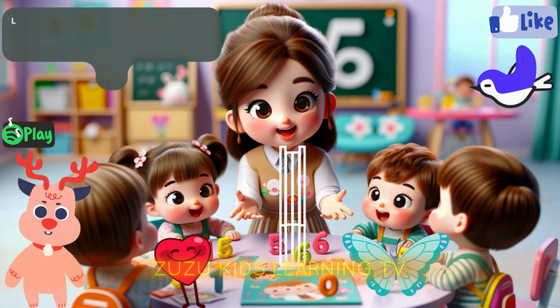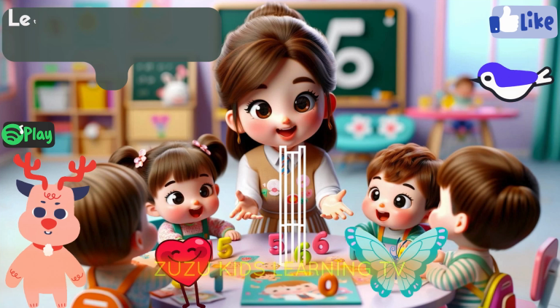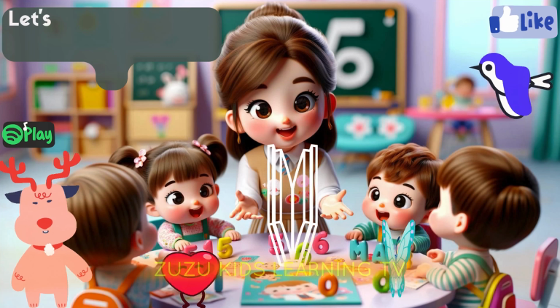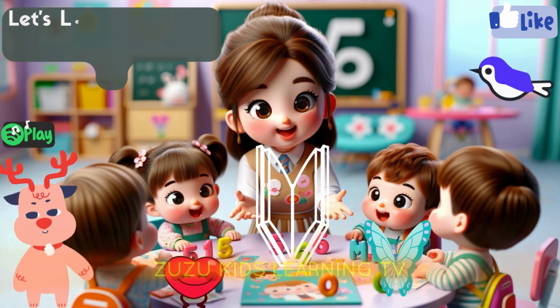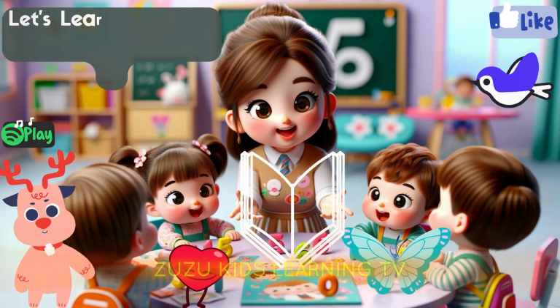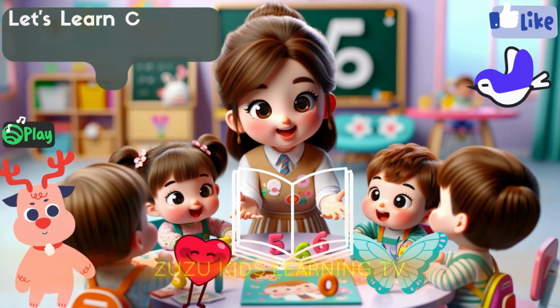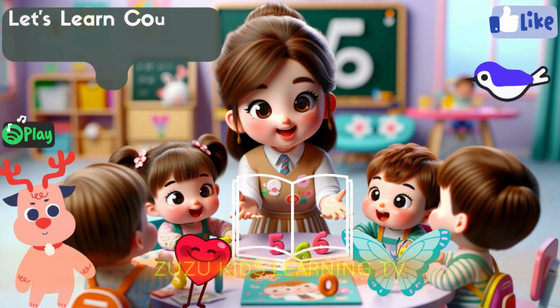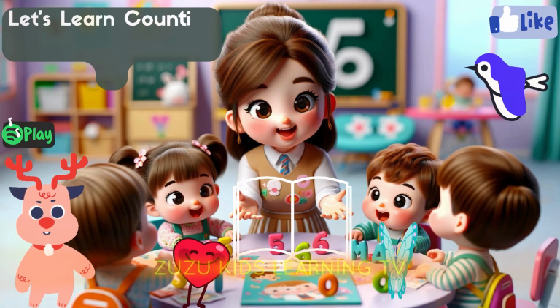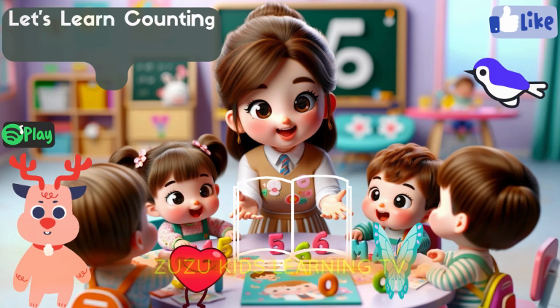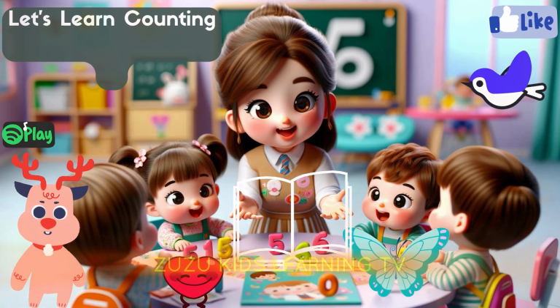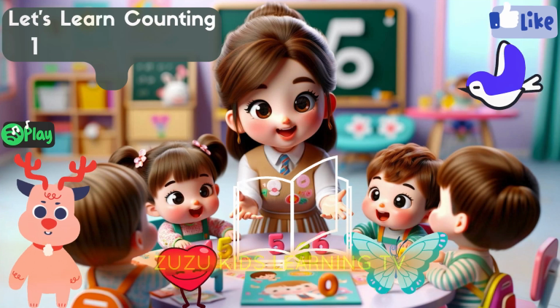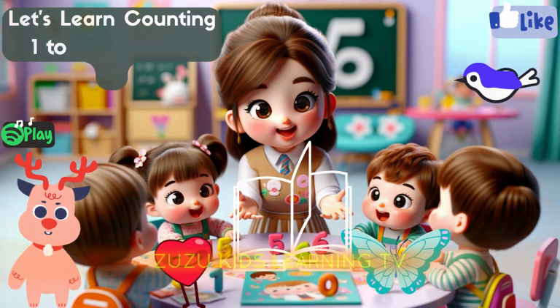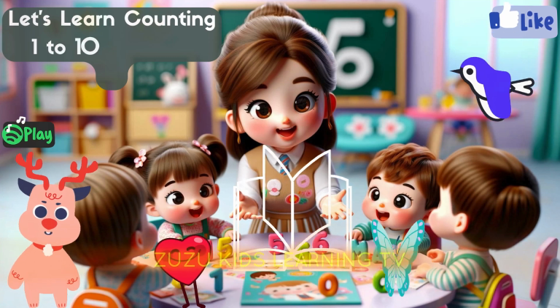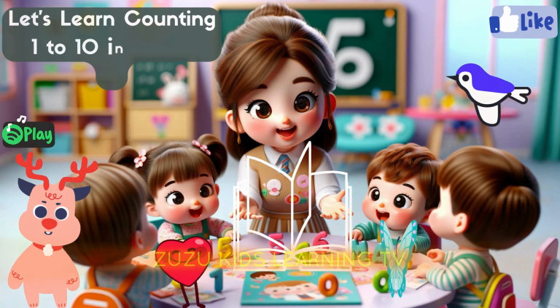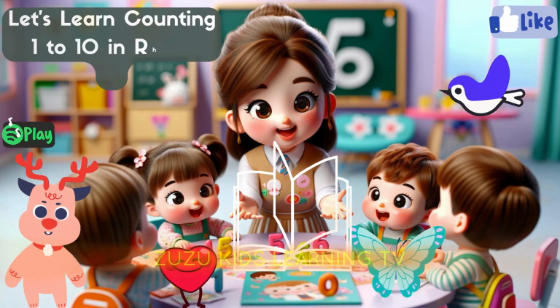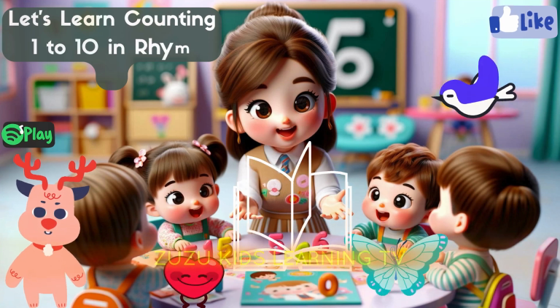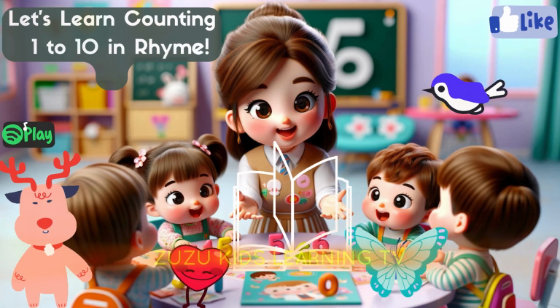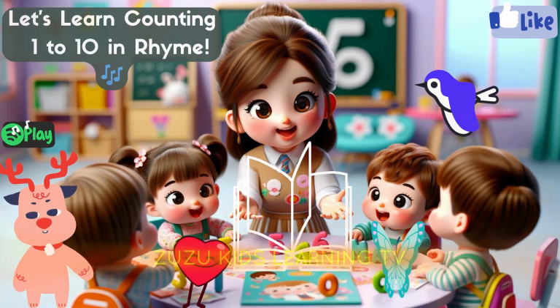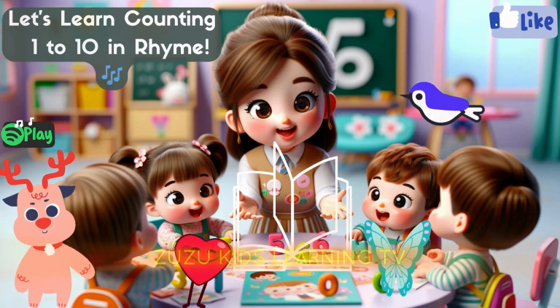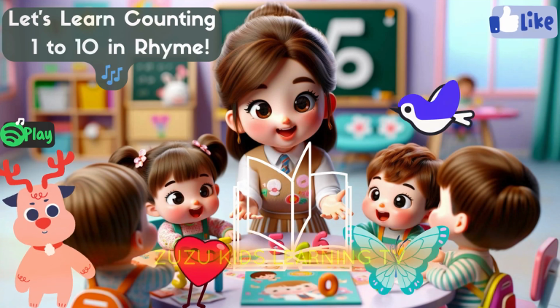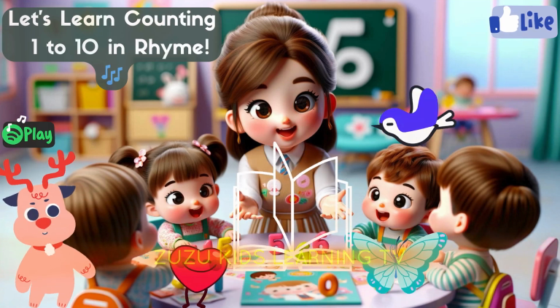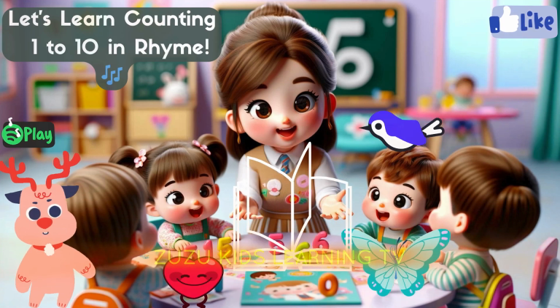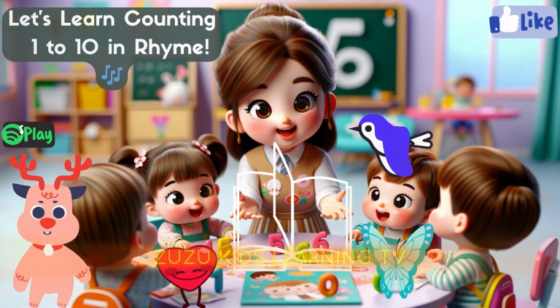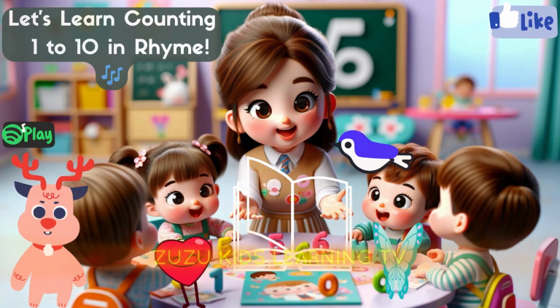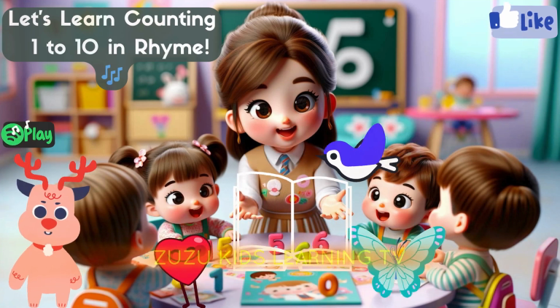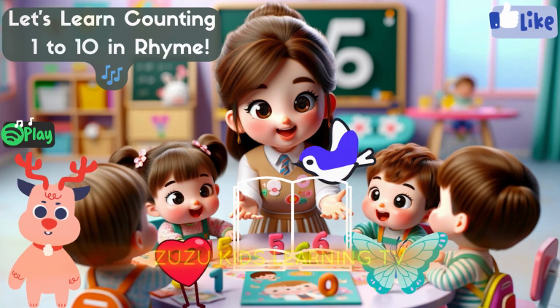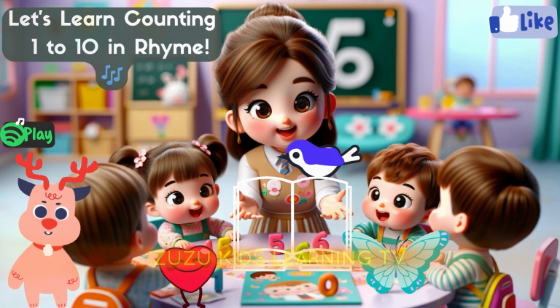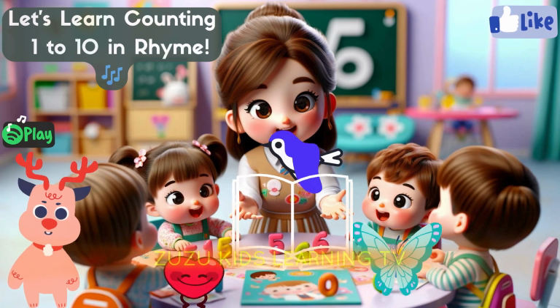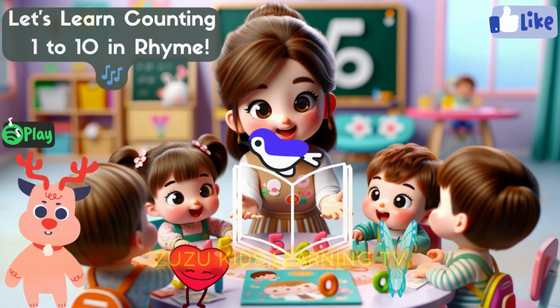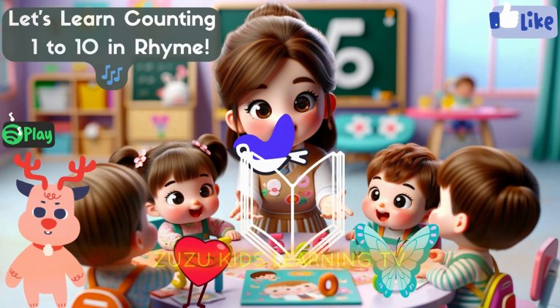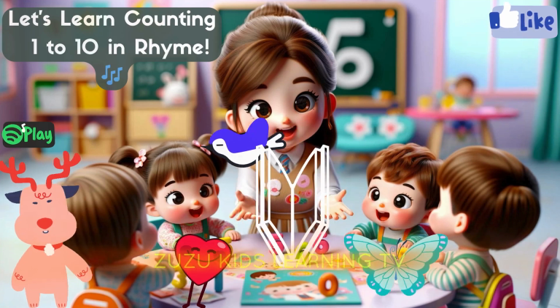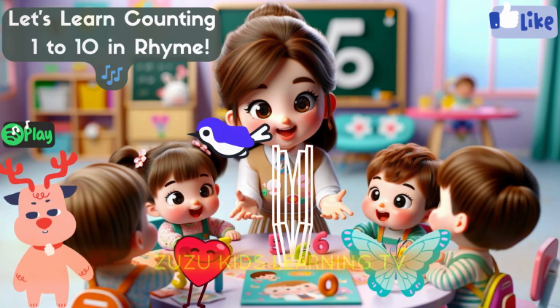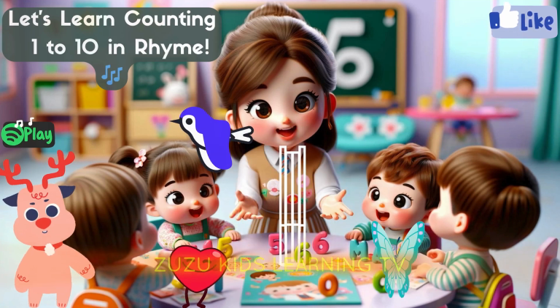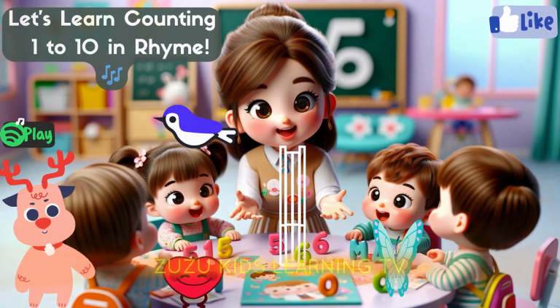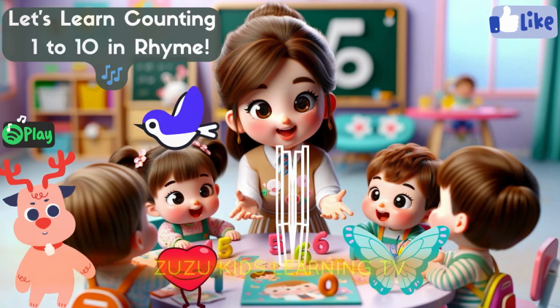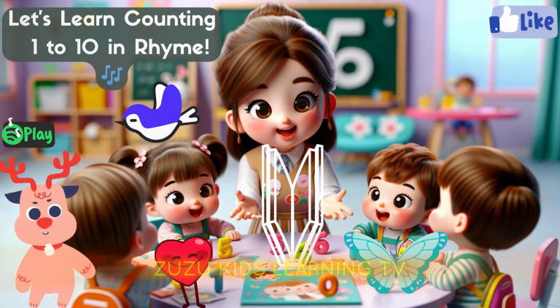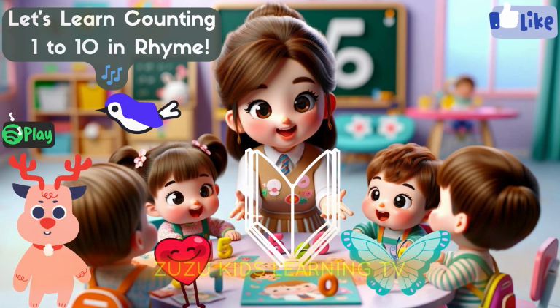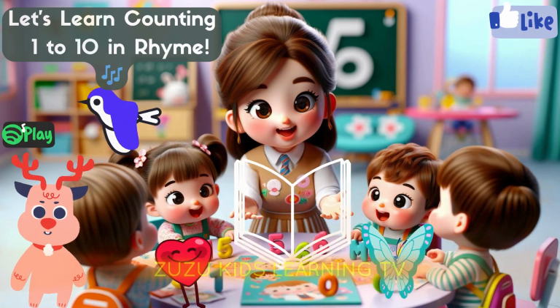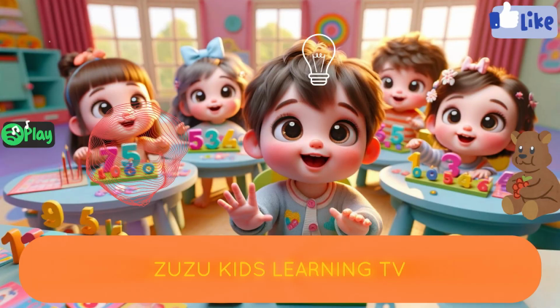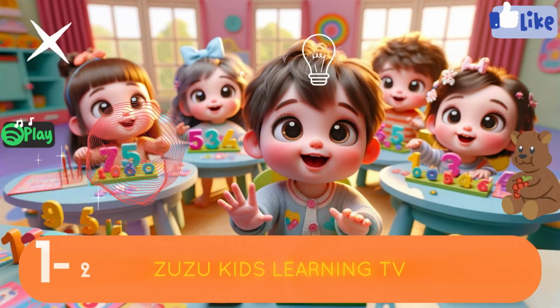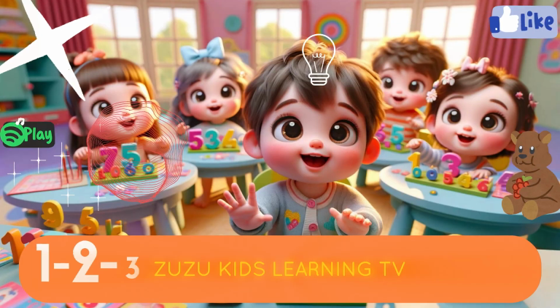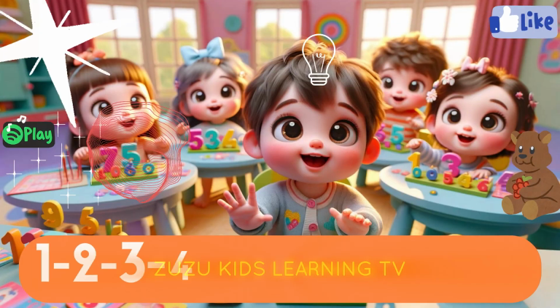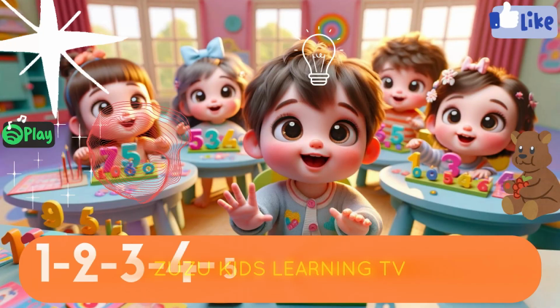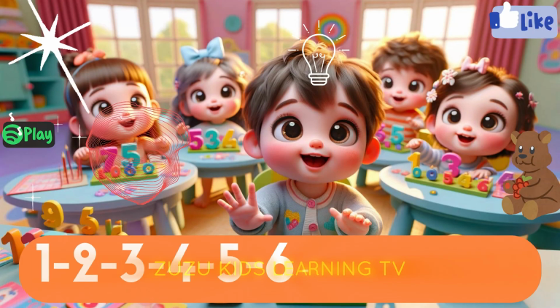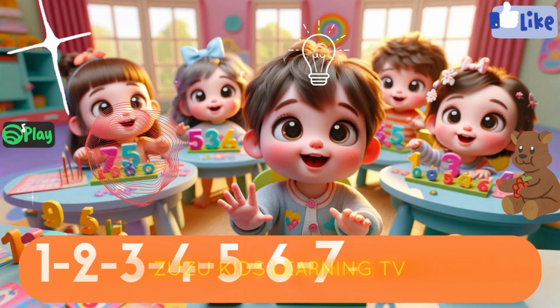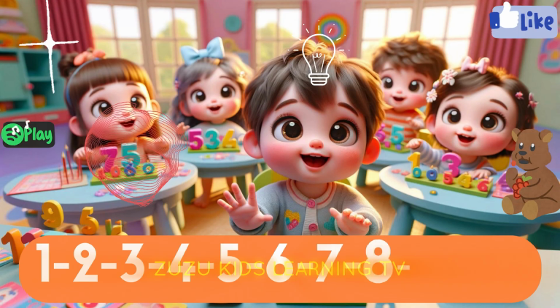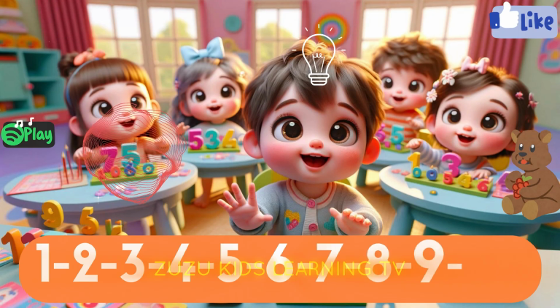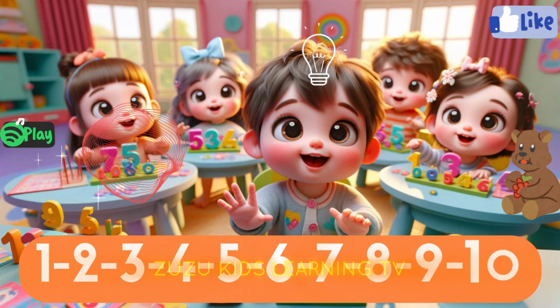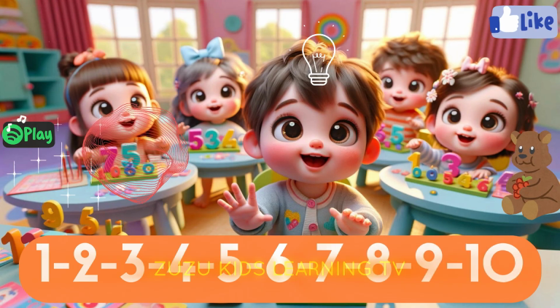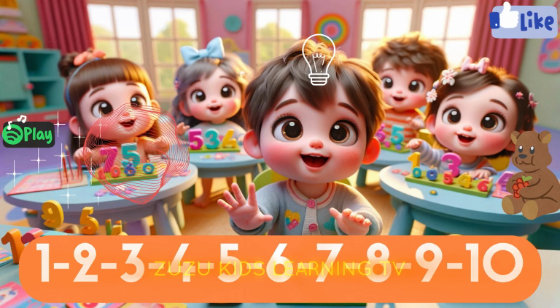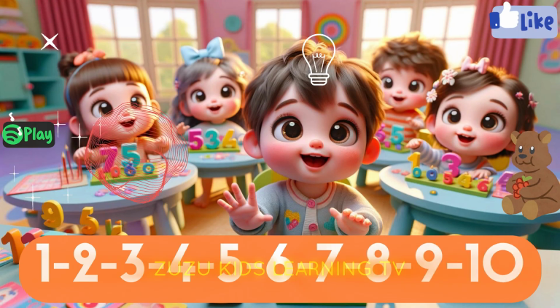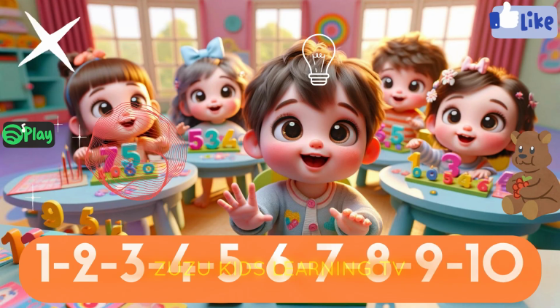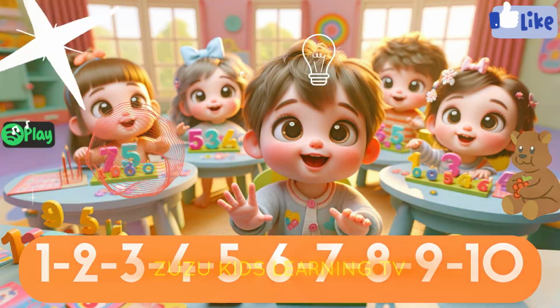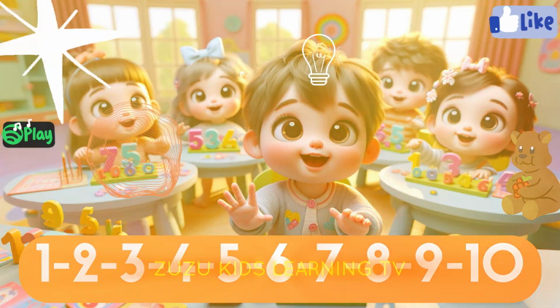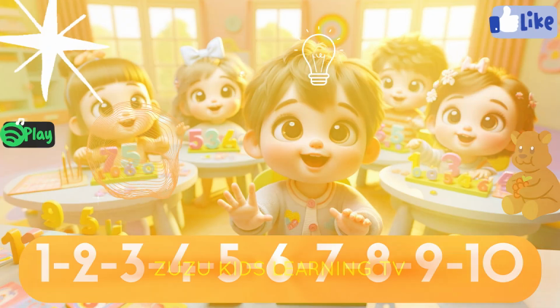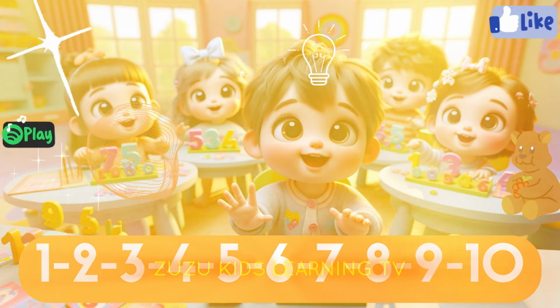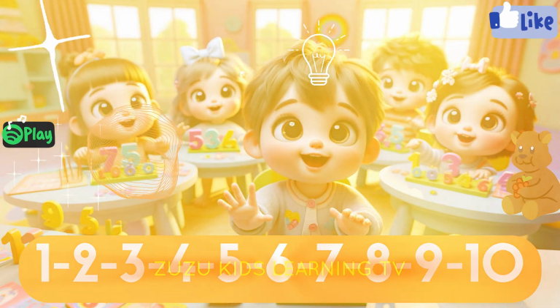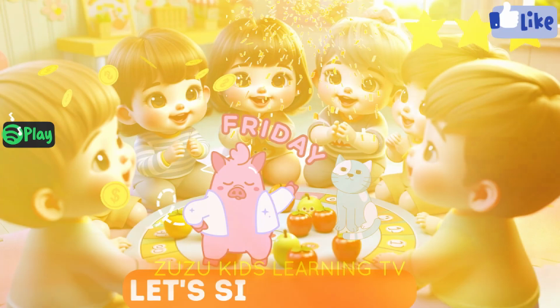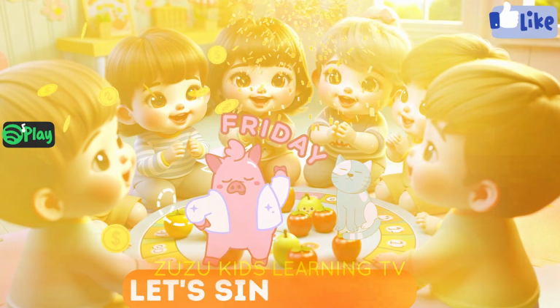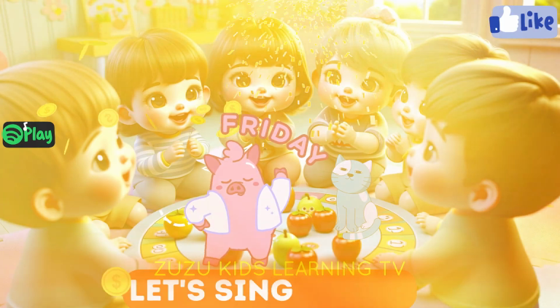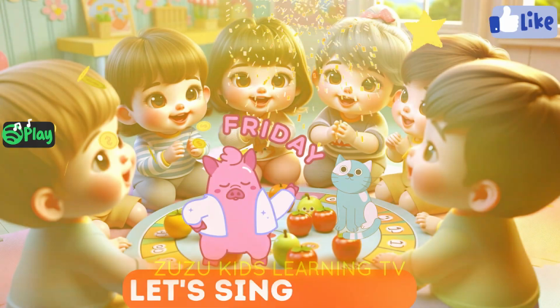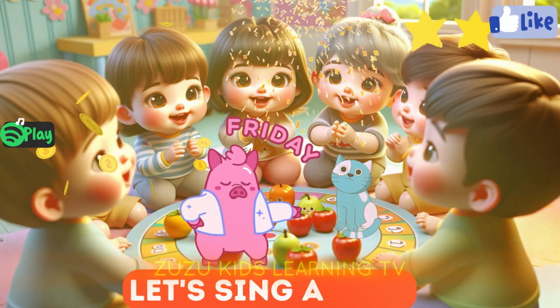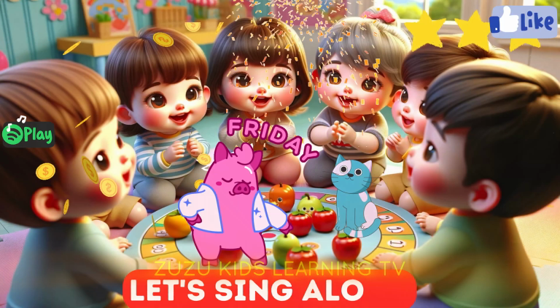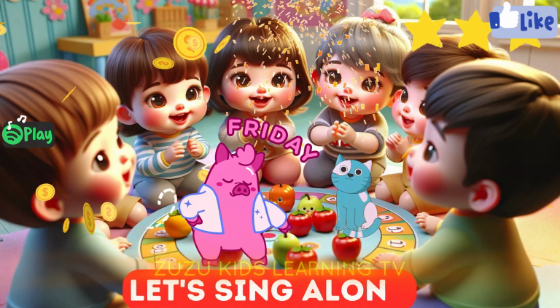Dear kids, learn counting from 1 to 10 with rhyme music. You will see the options. So let's start and try to sing along.